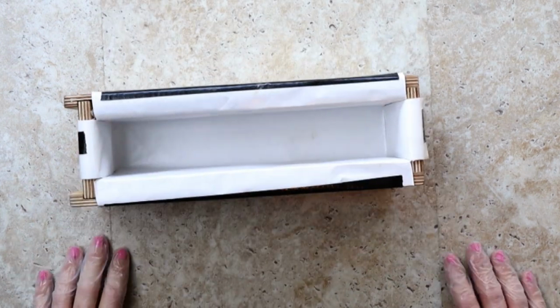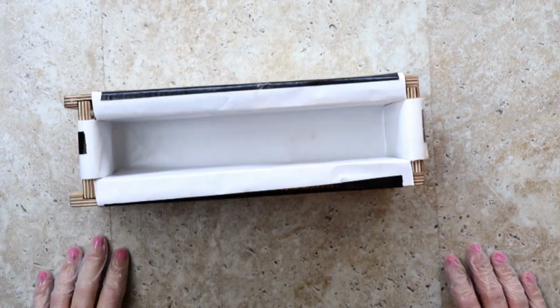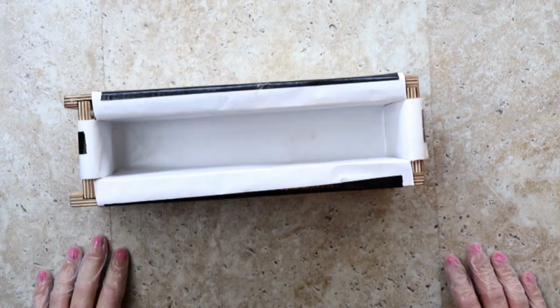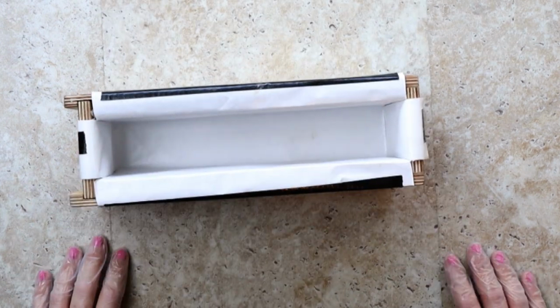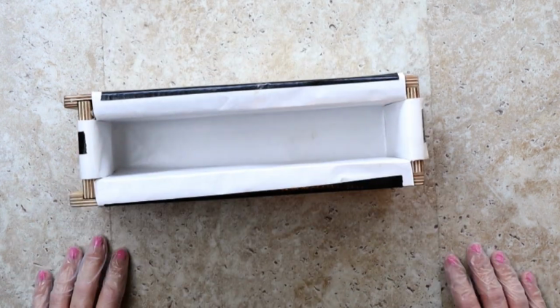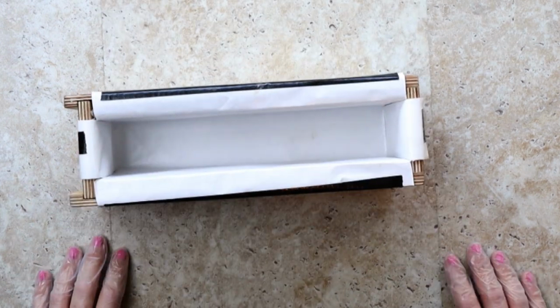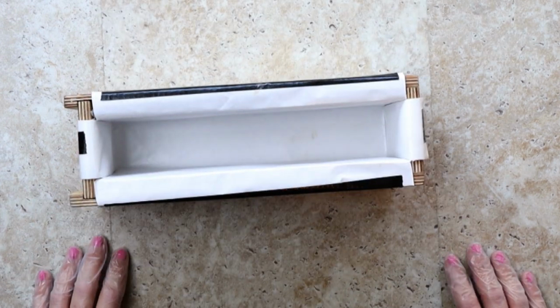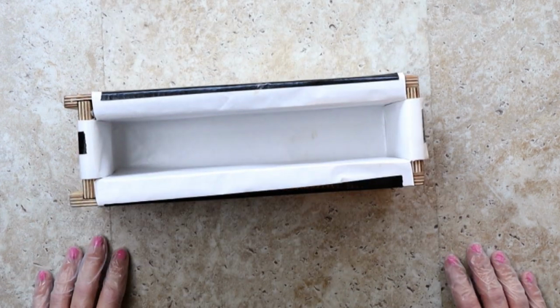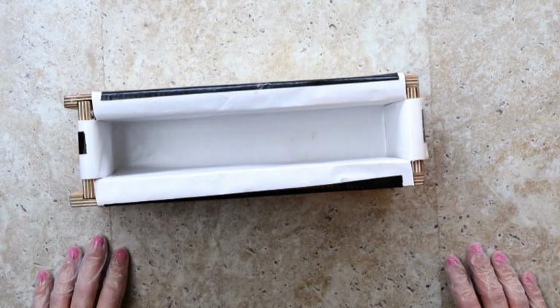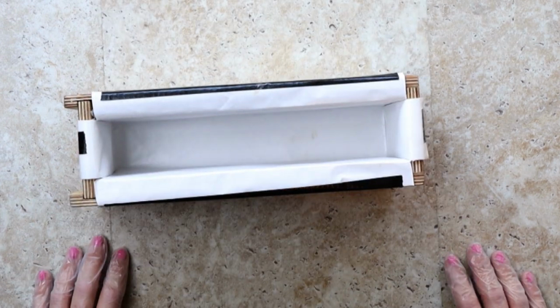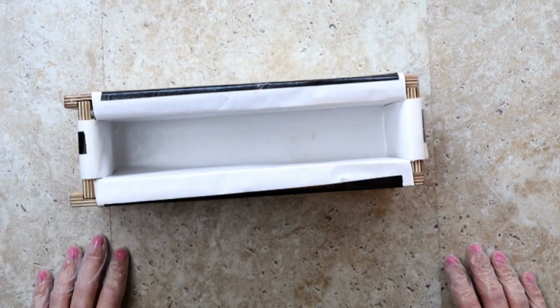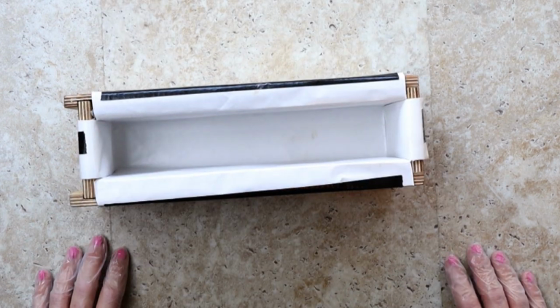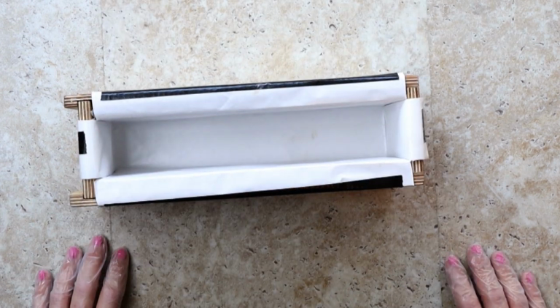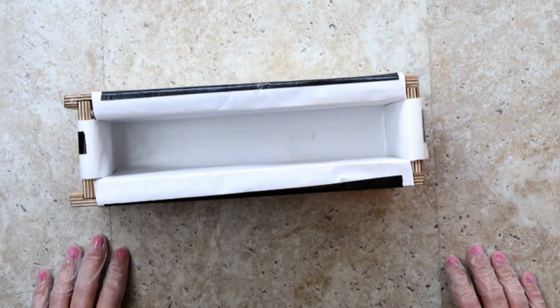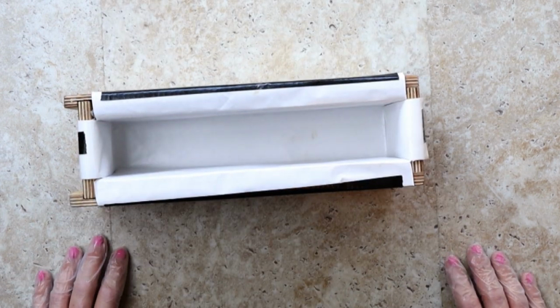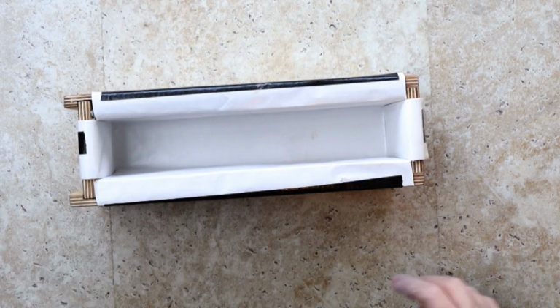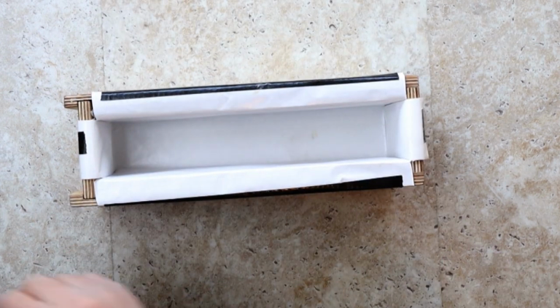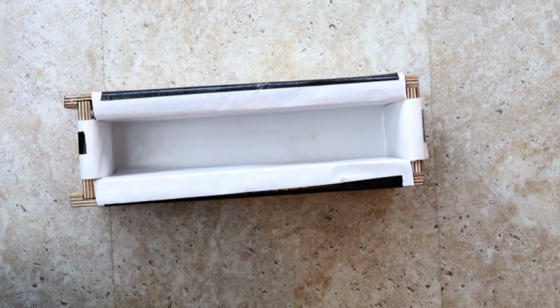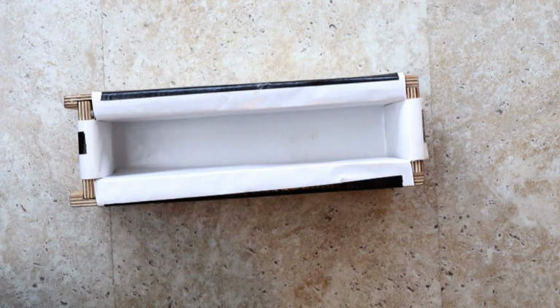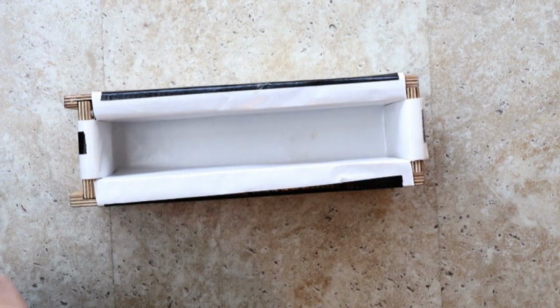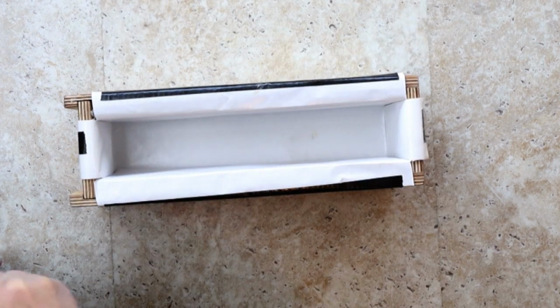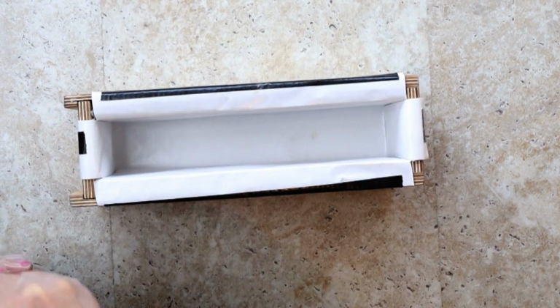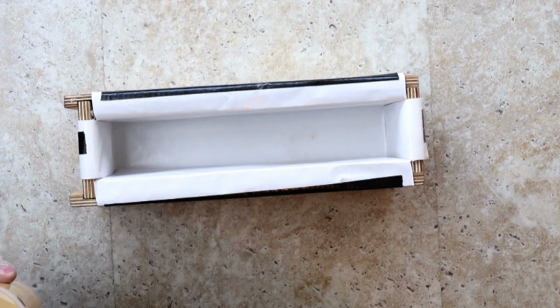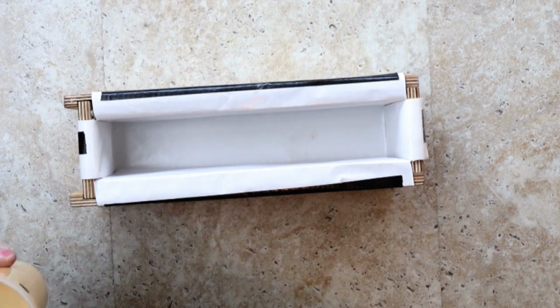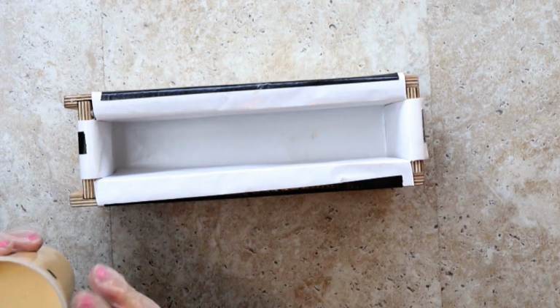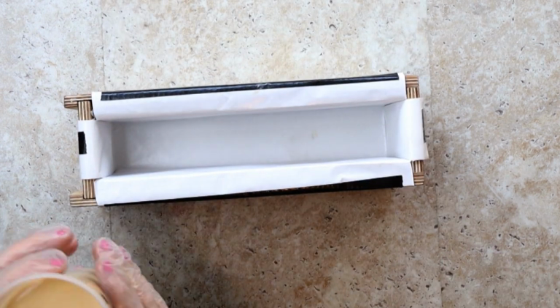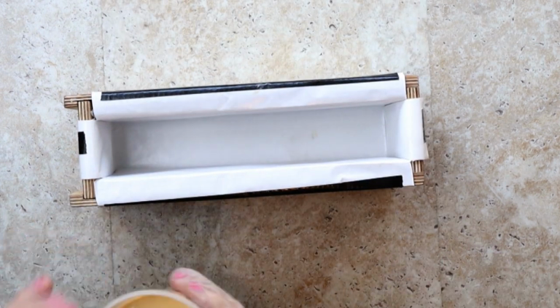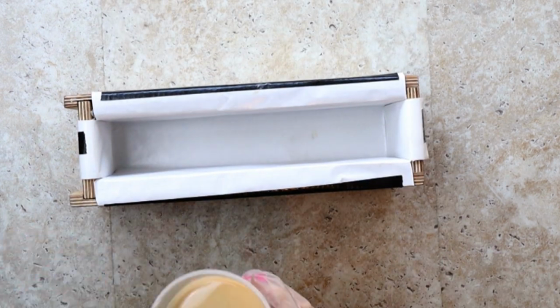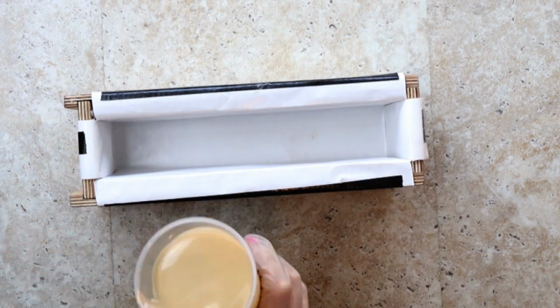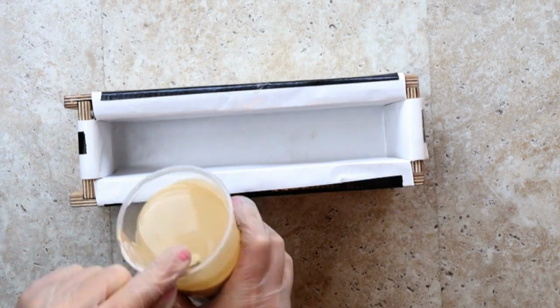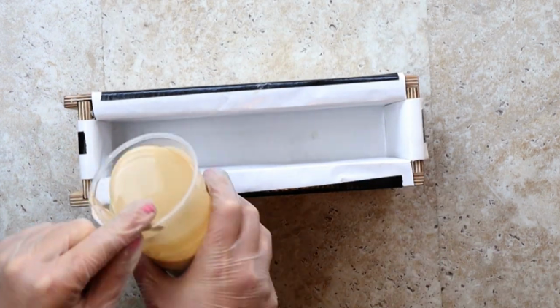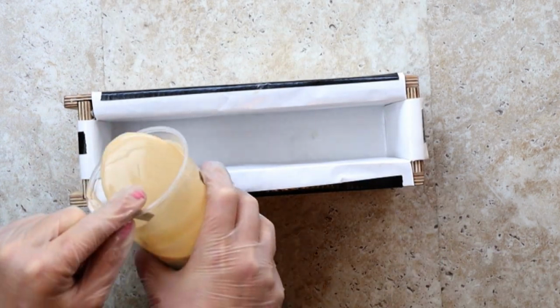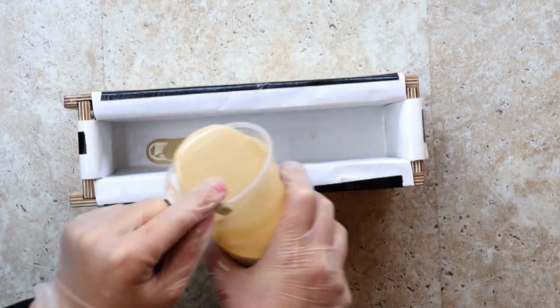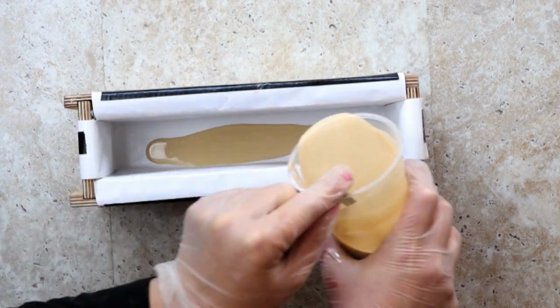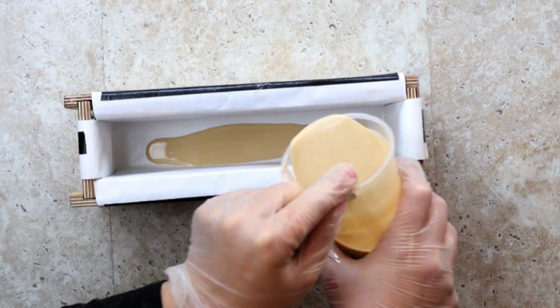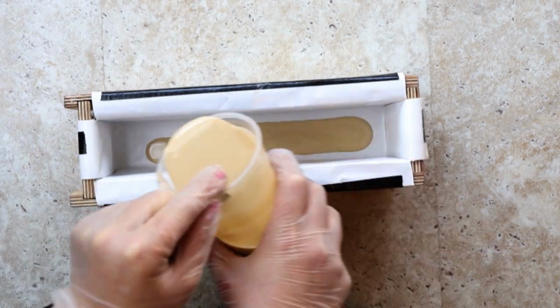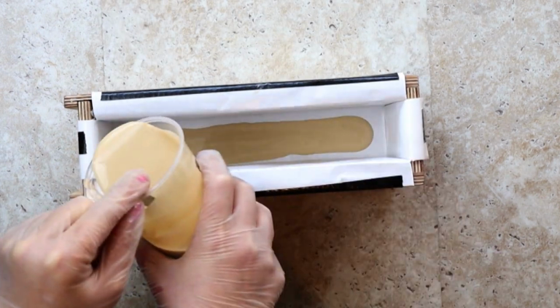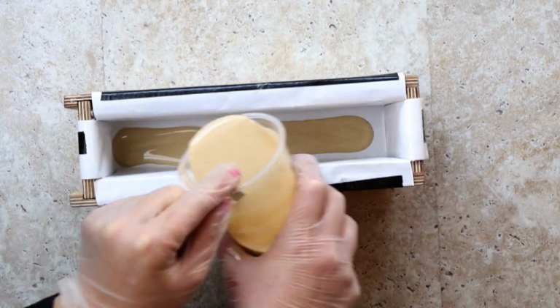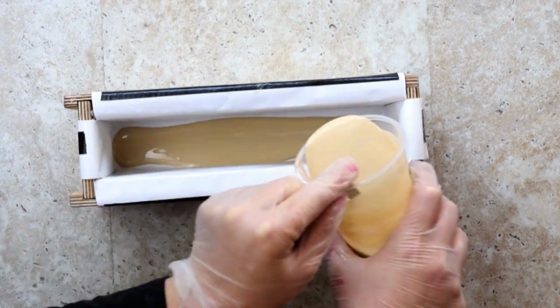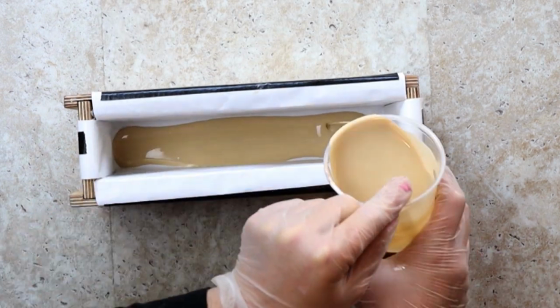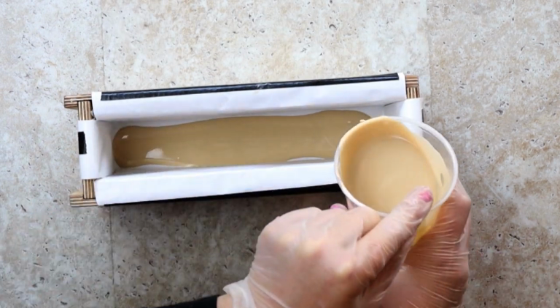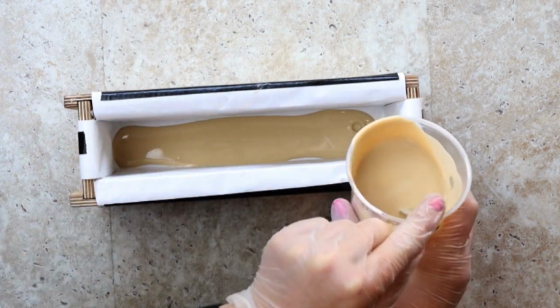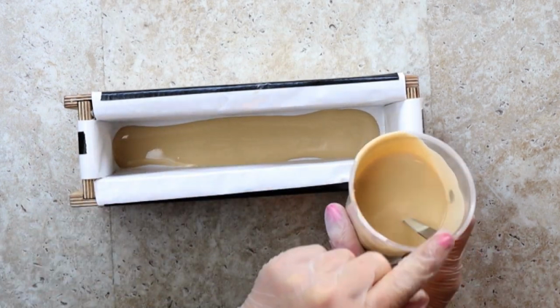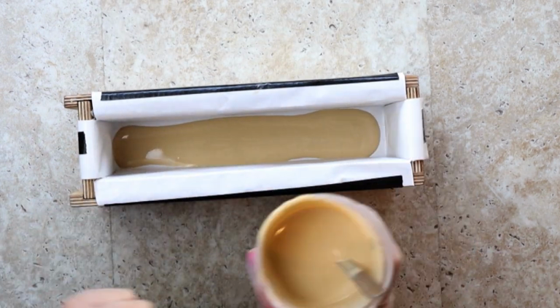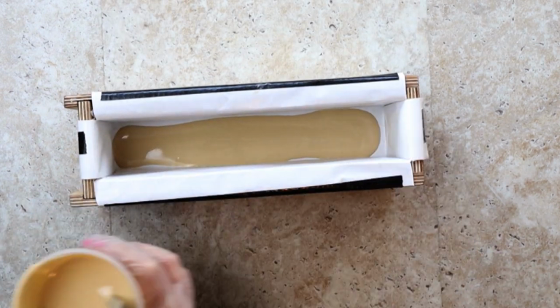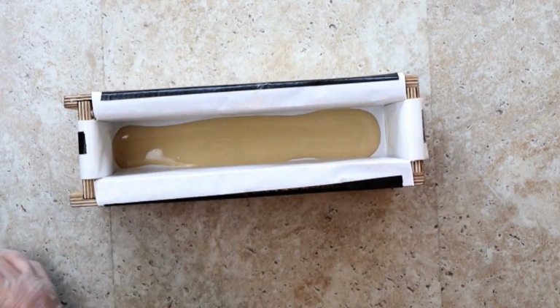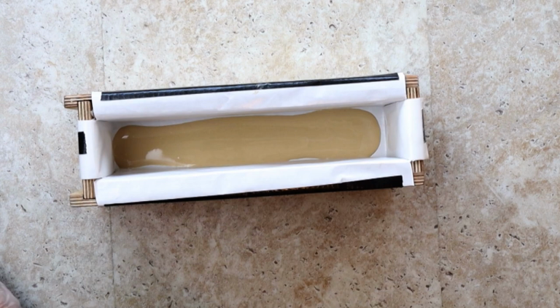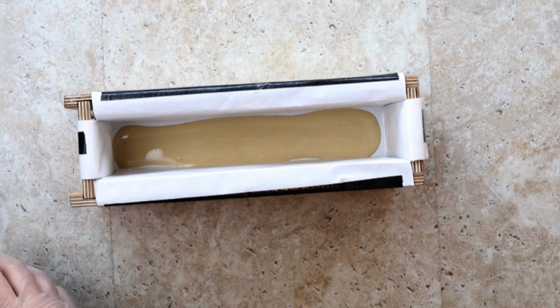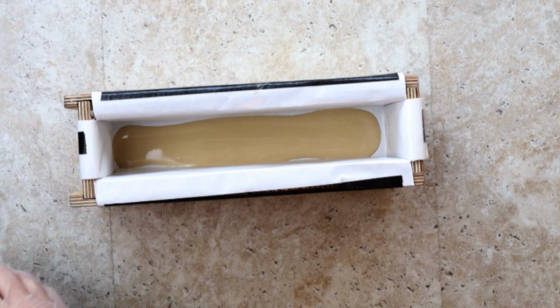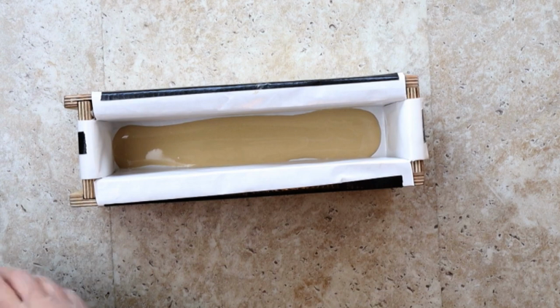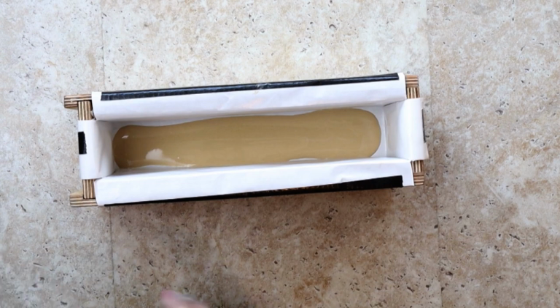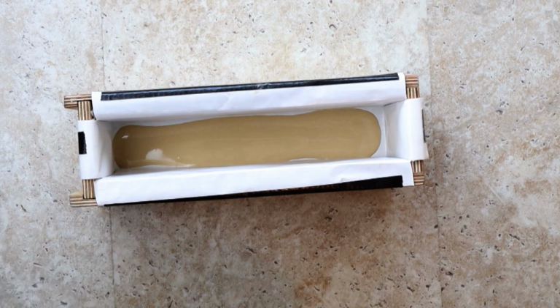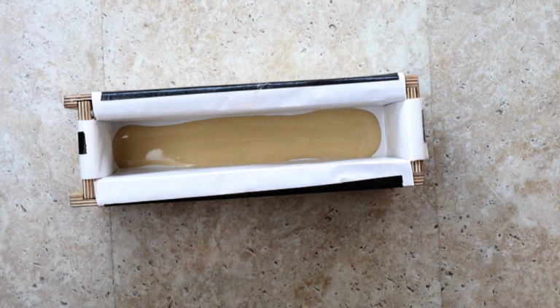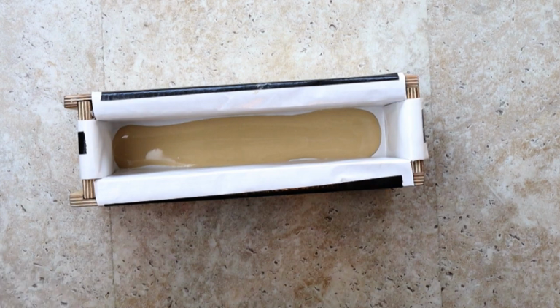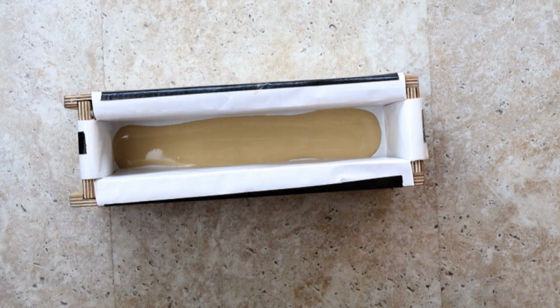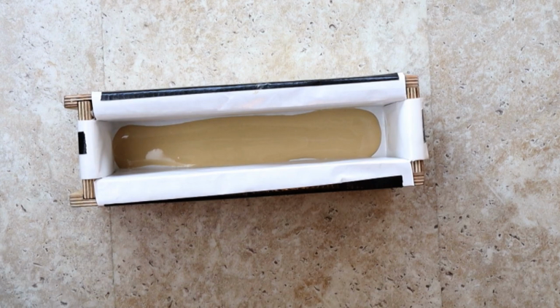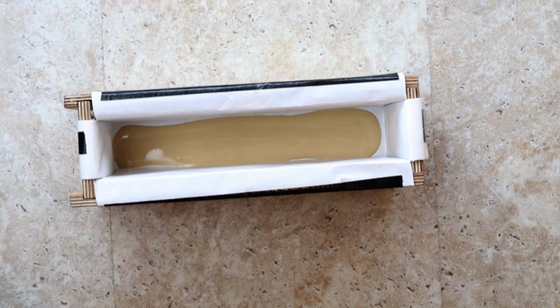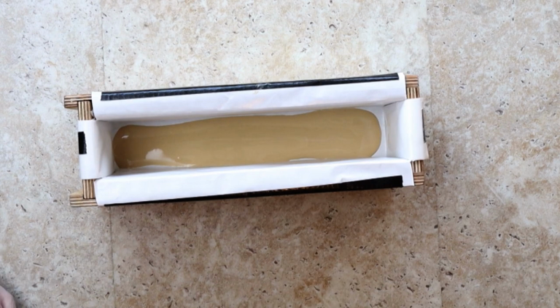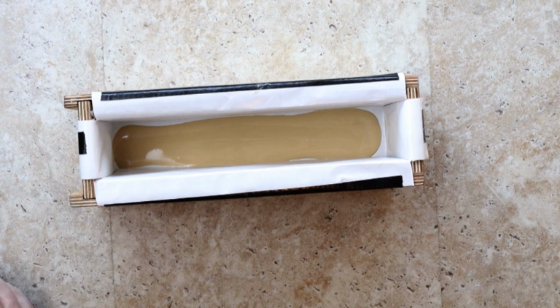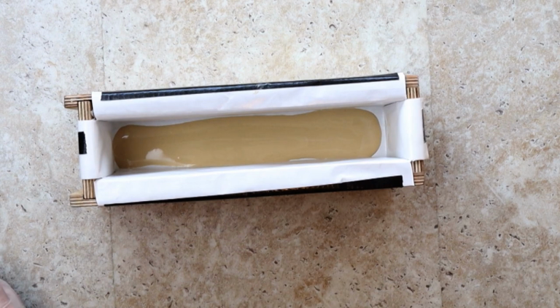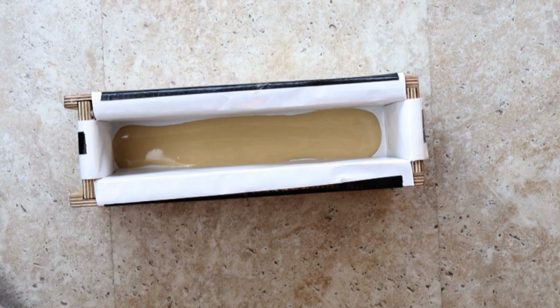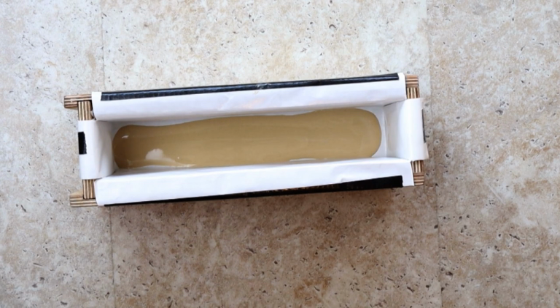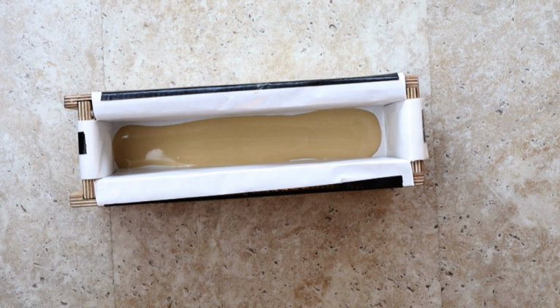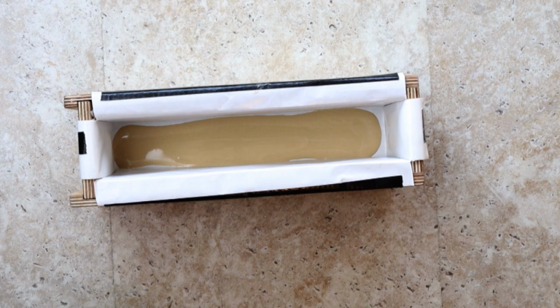I thought I could cheat and do a pour, but this soap is still too runny. I'm going to have to wait five minutes and try again.